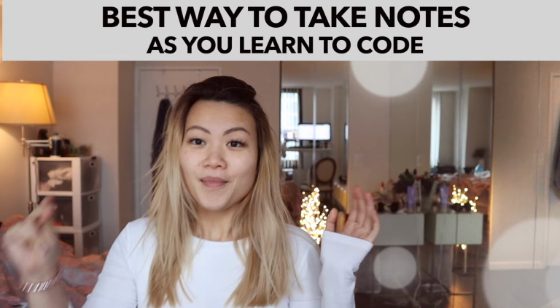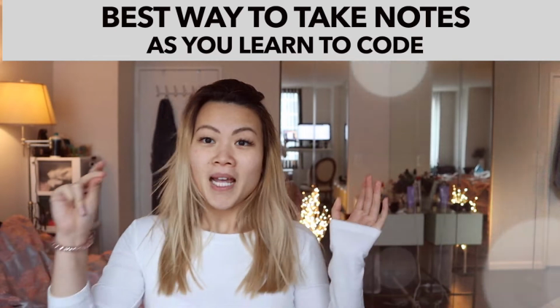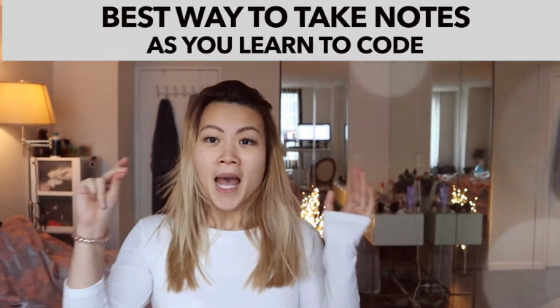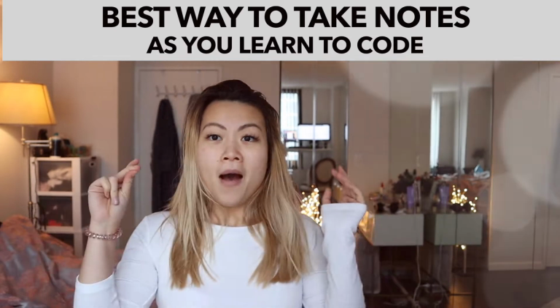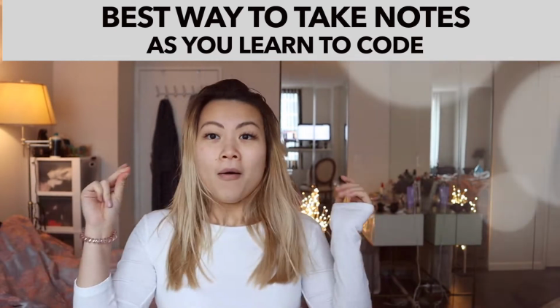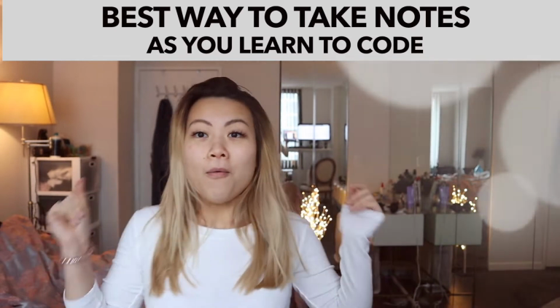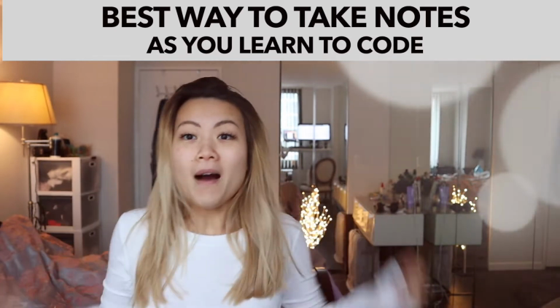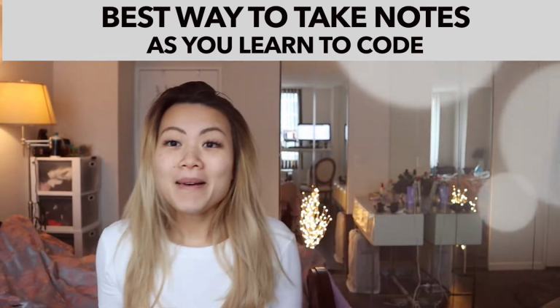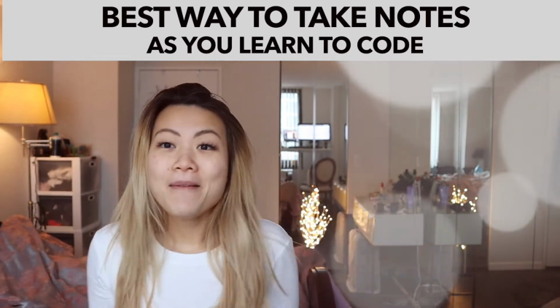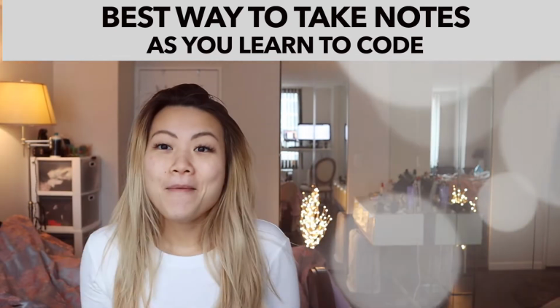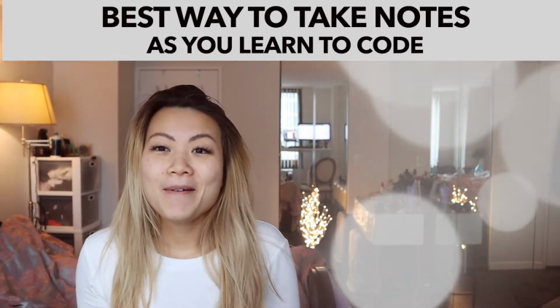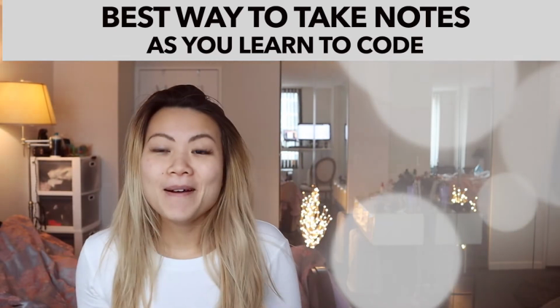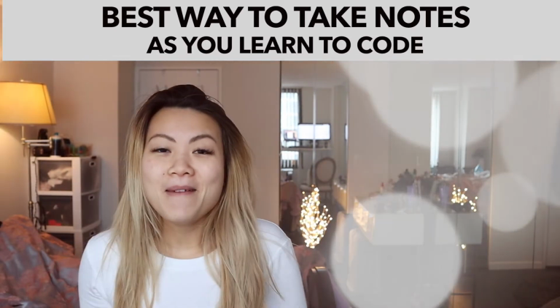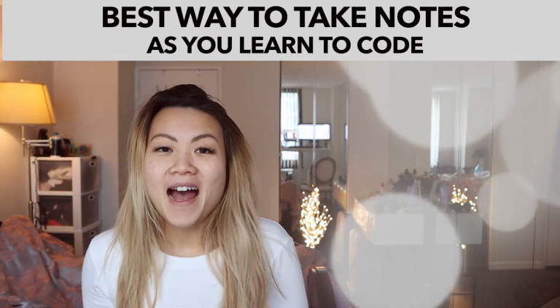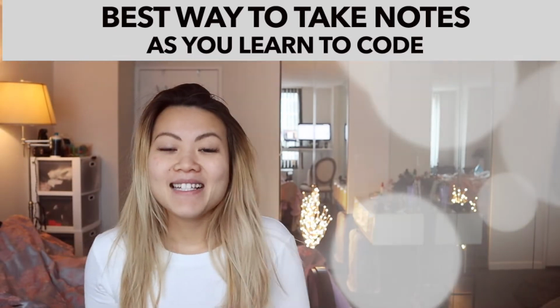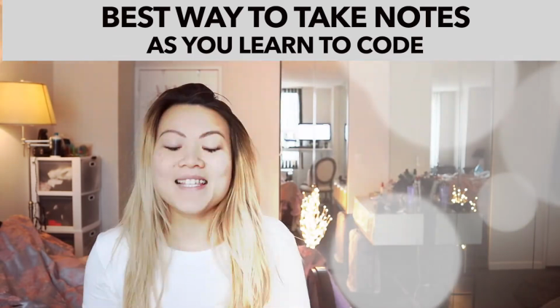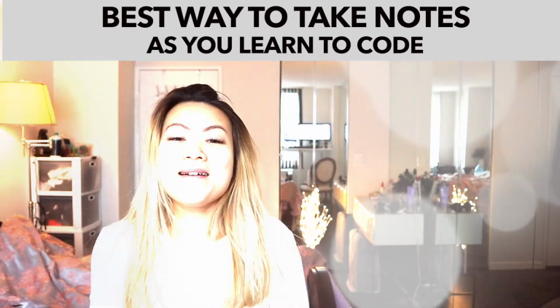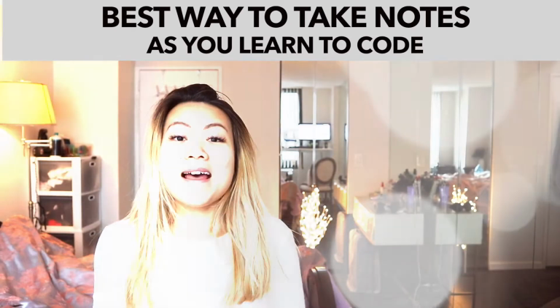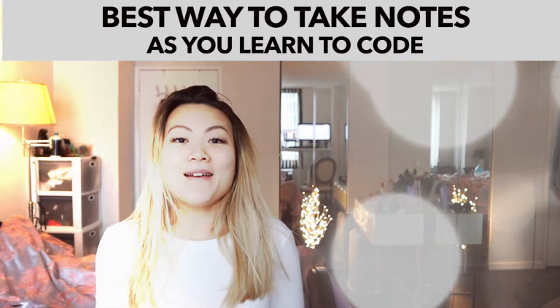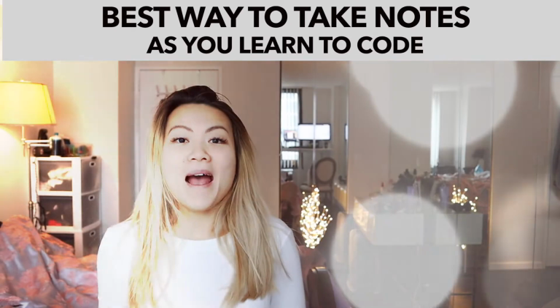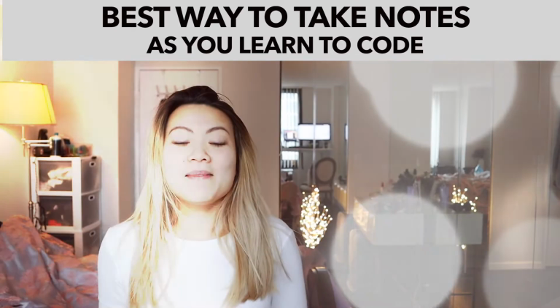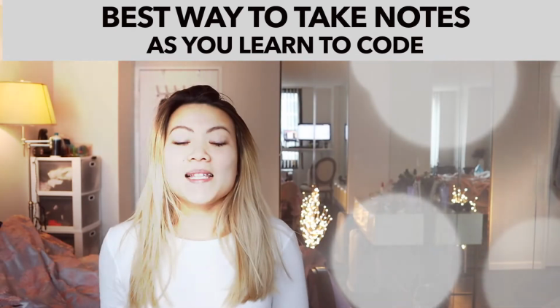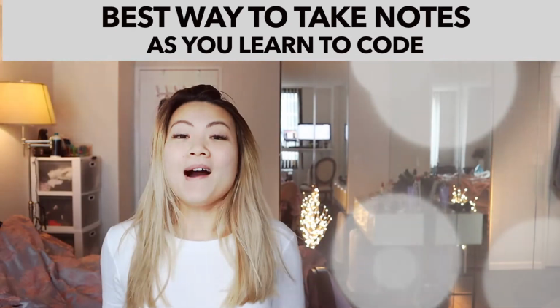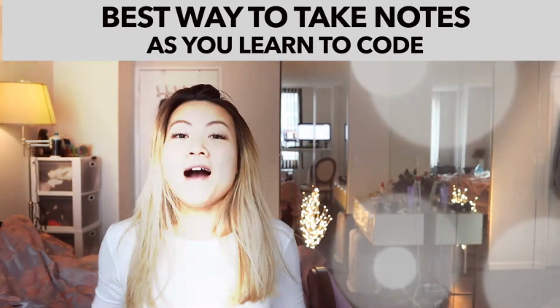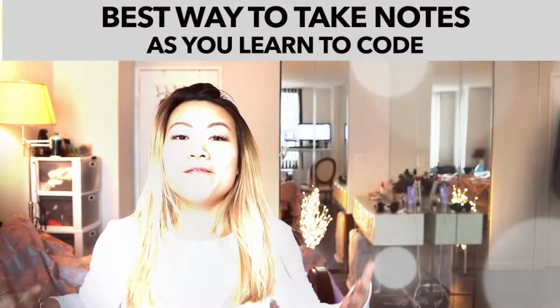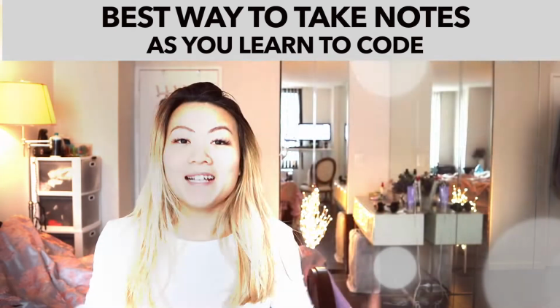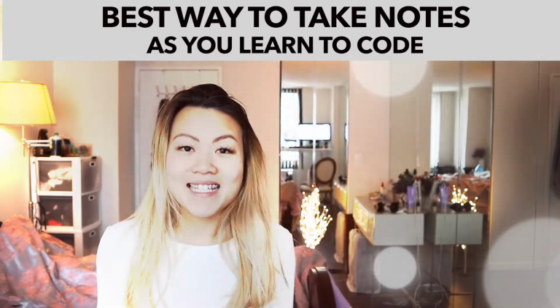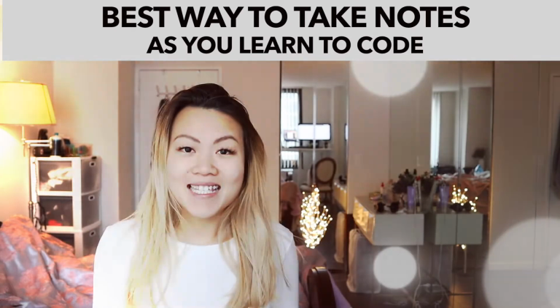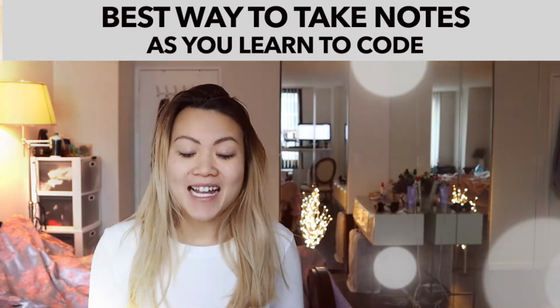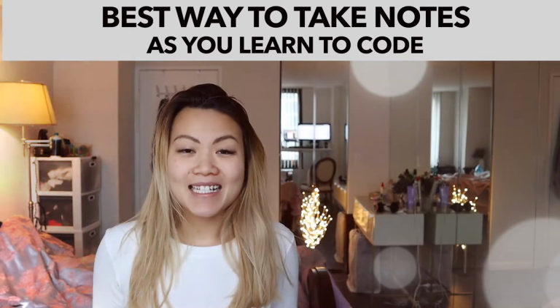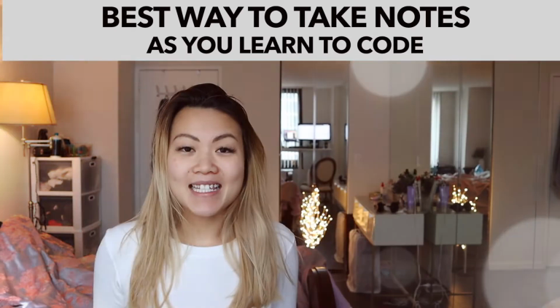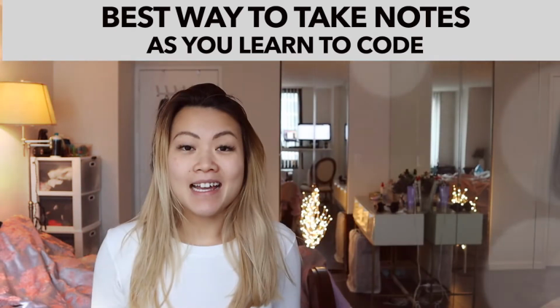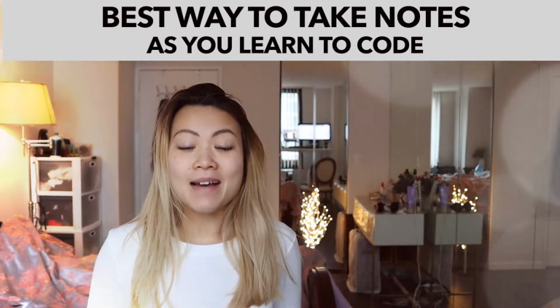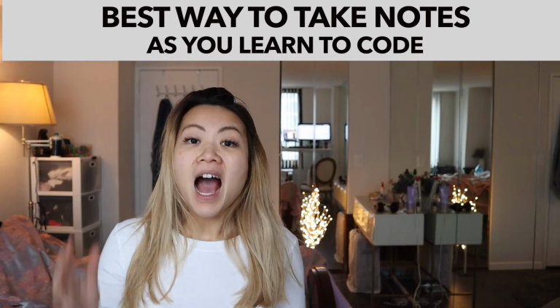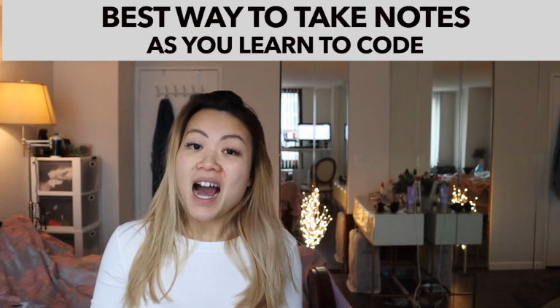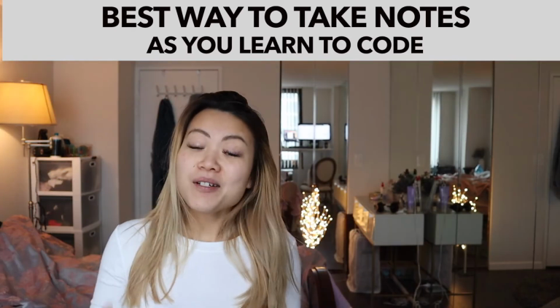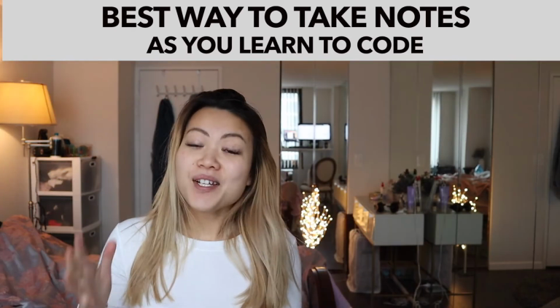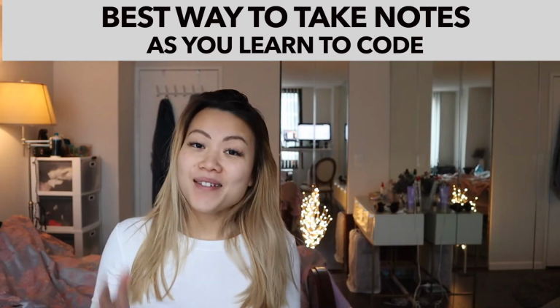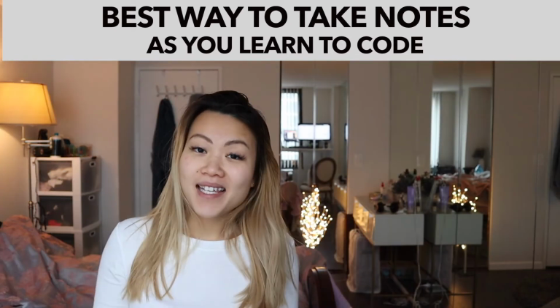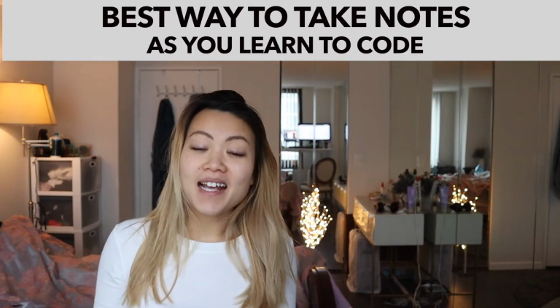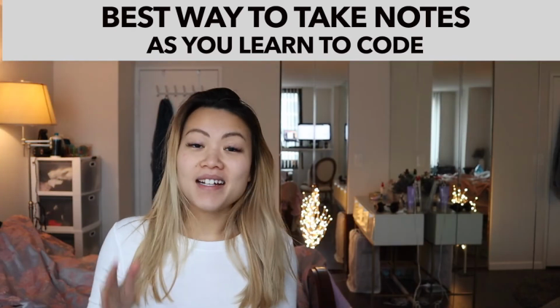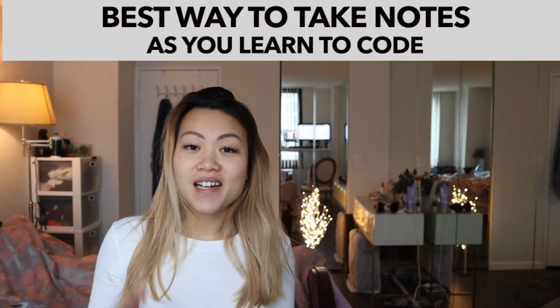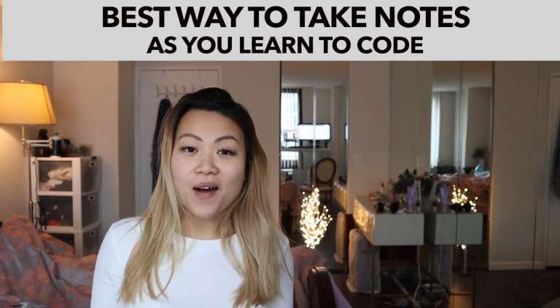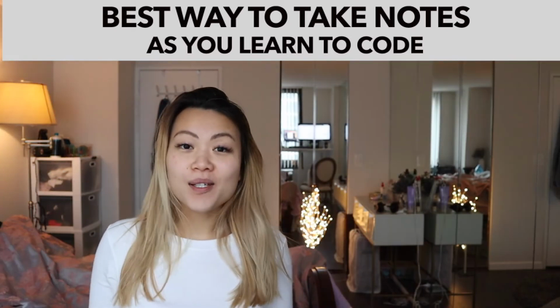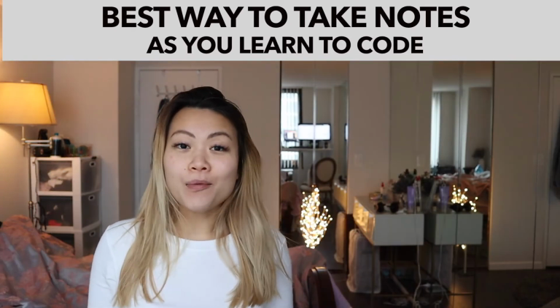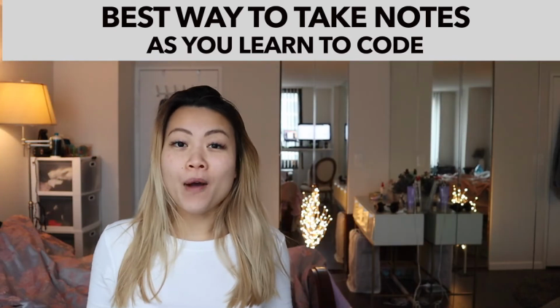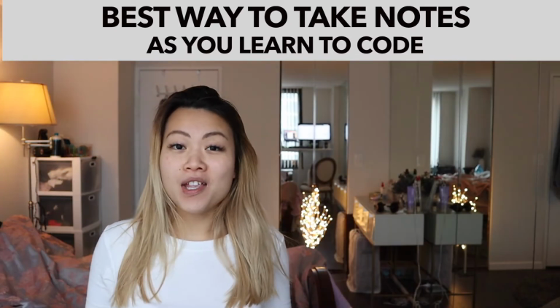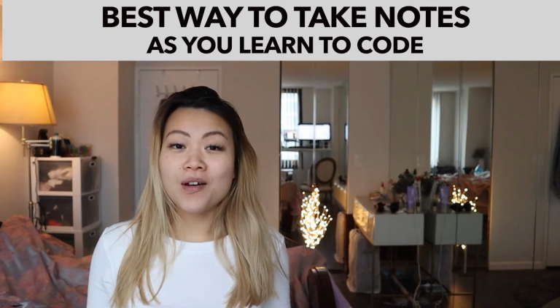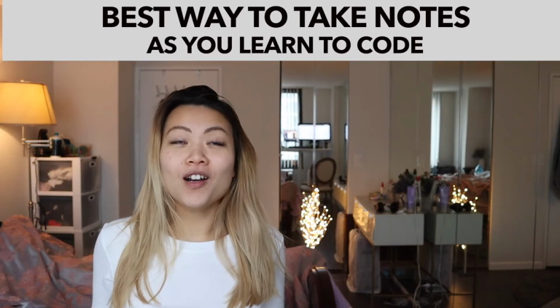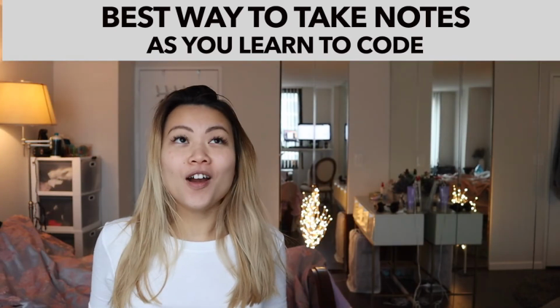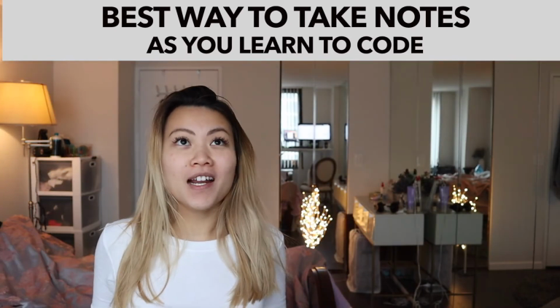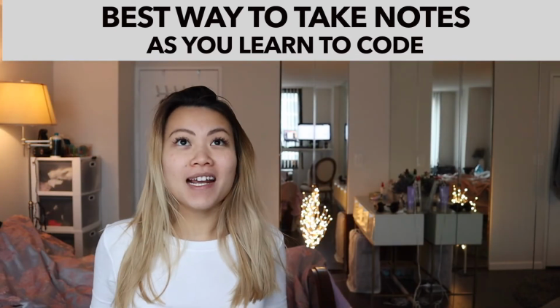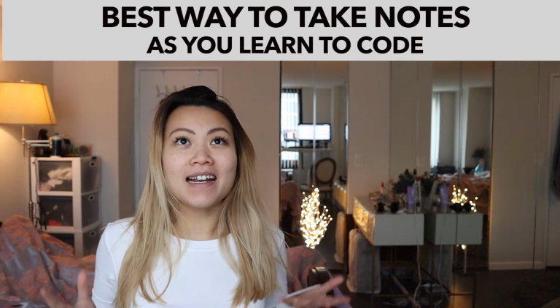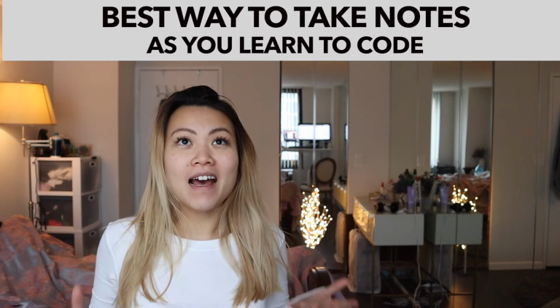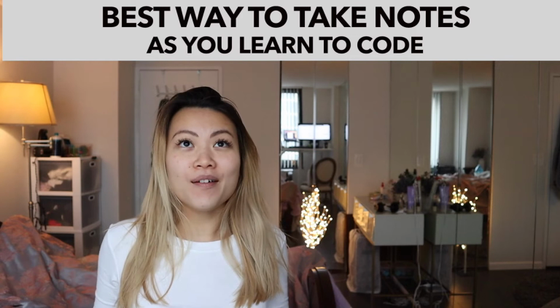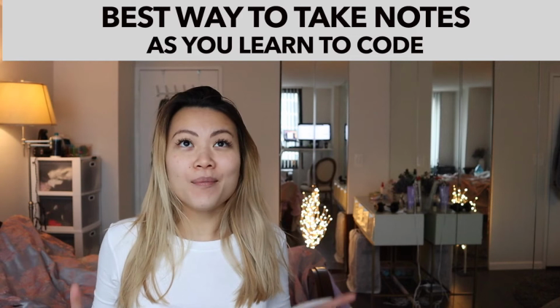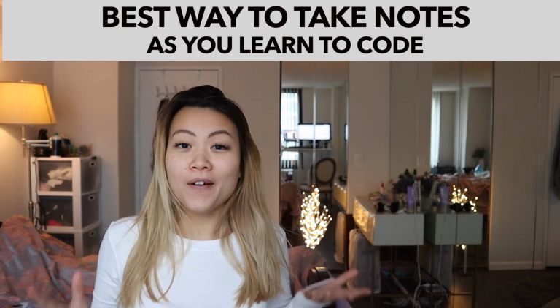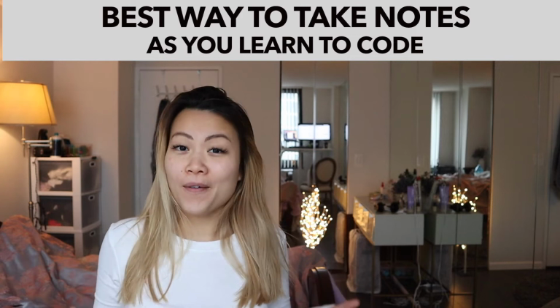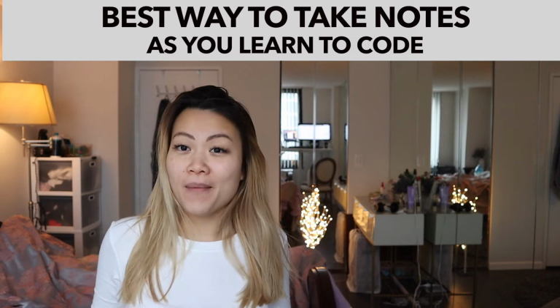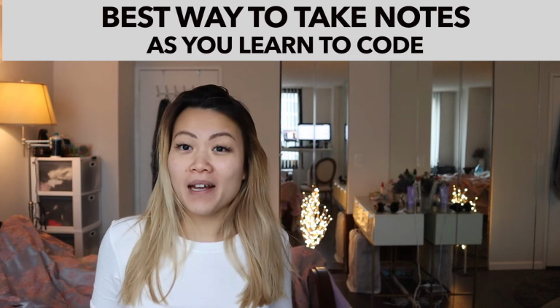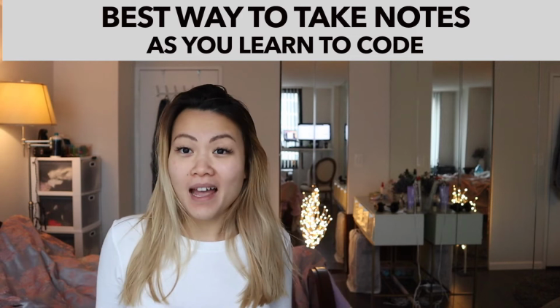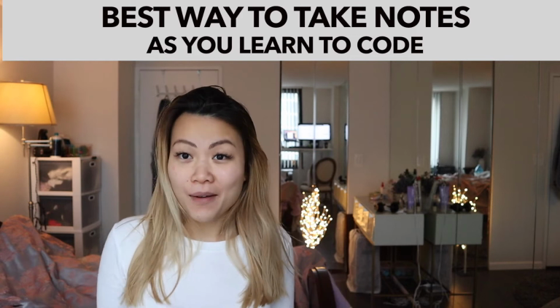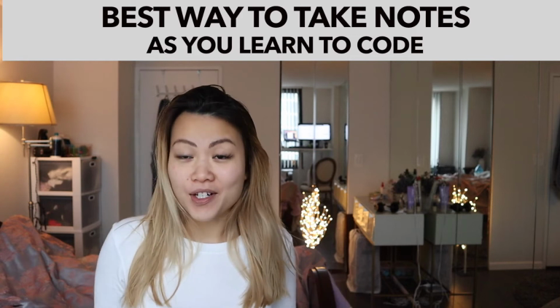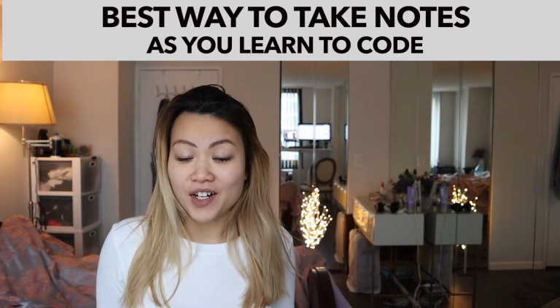Welcome back to another episode of Vicky's Daily Standup. How do you take notes when you're learning programming languages?